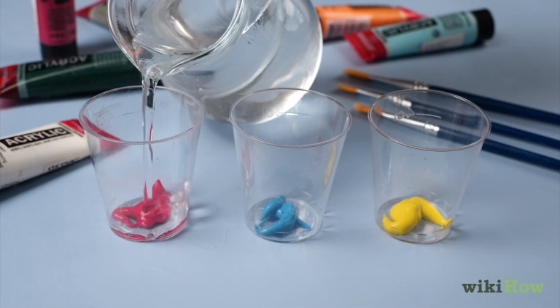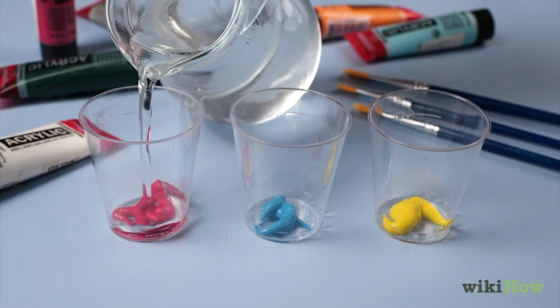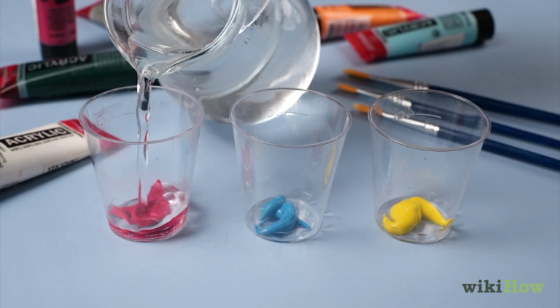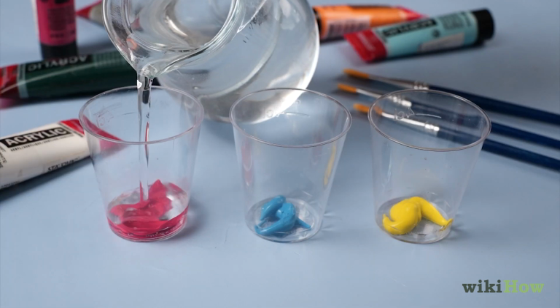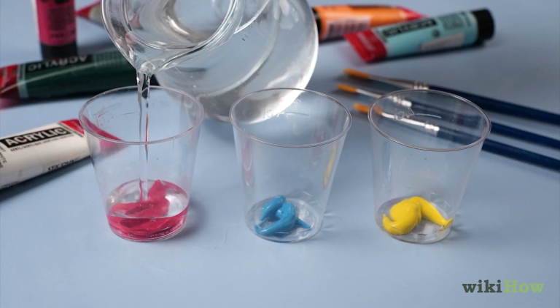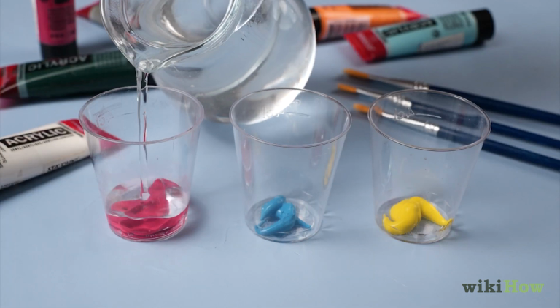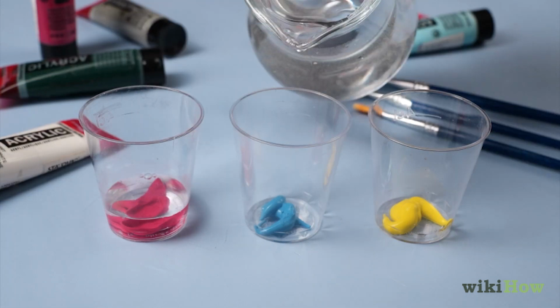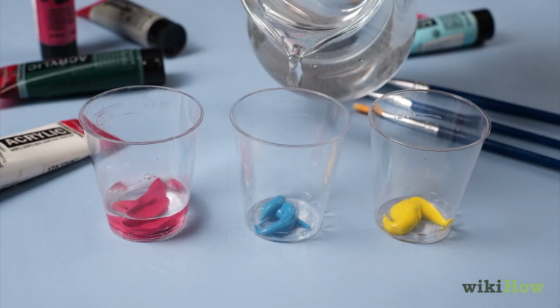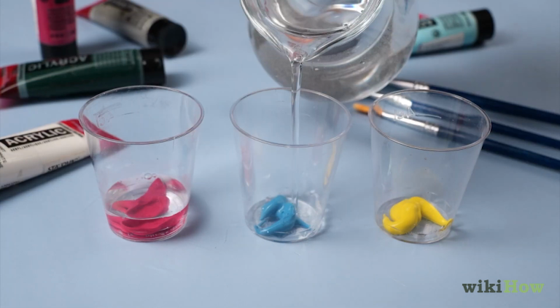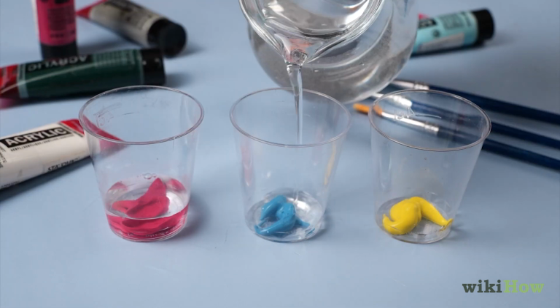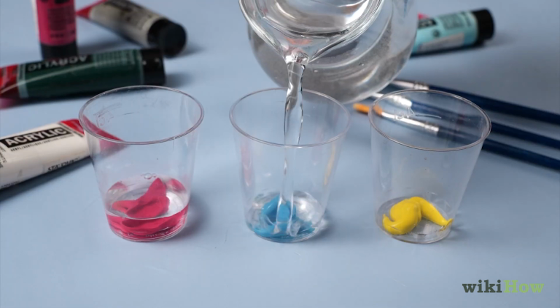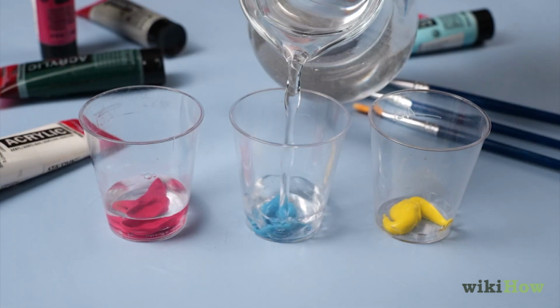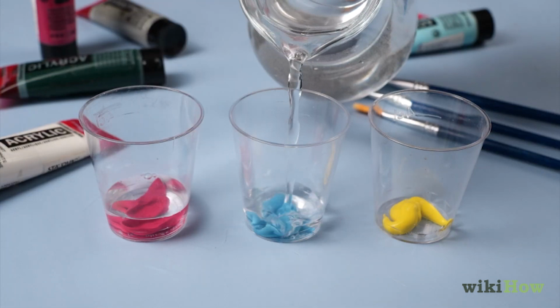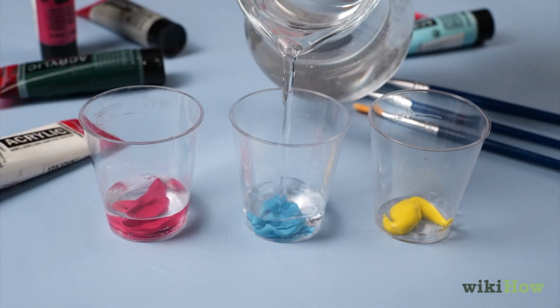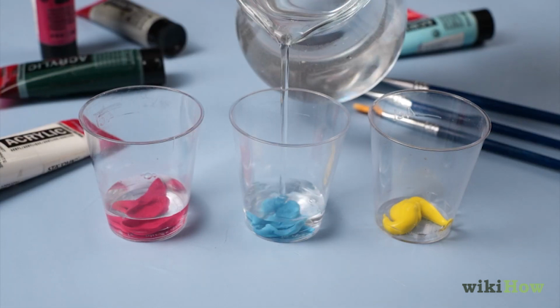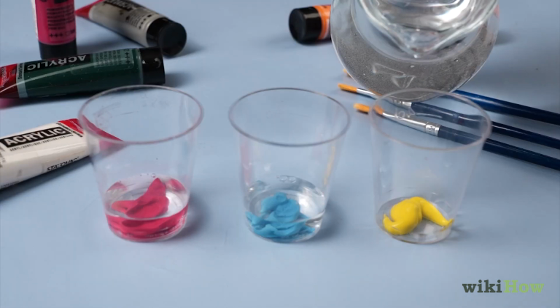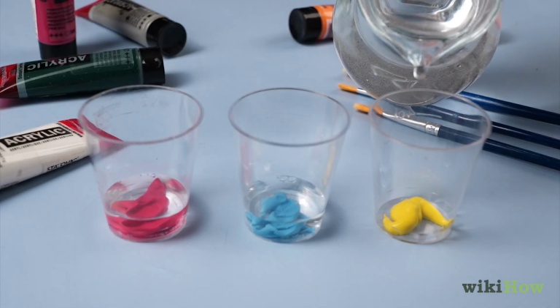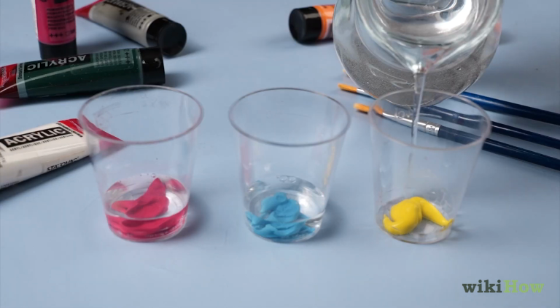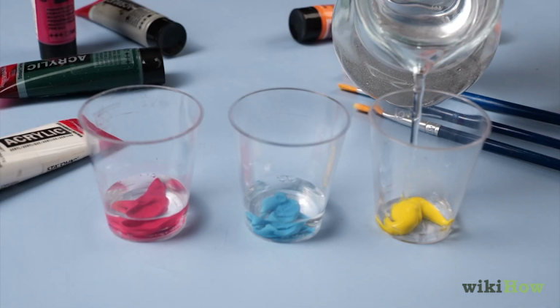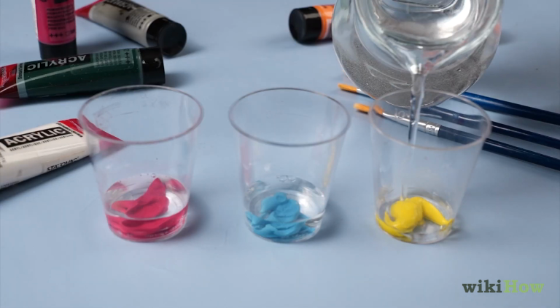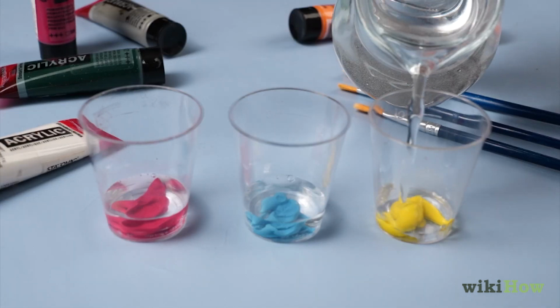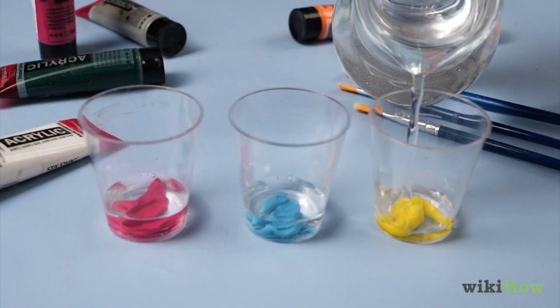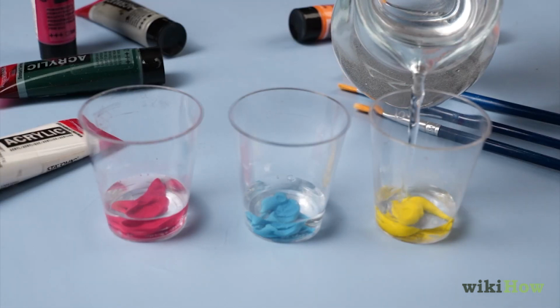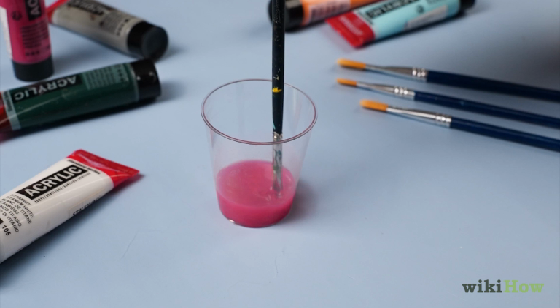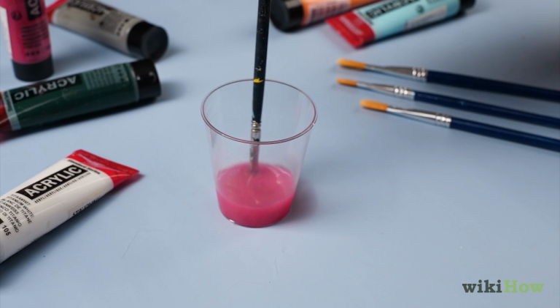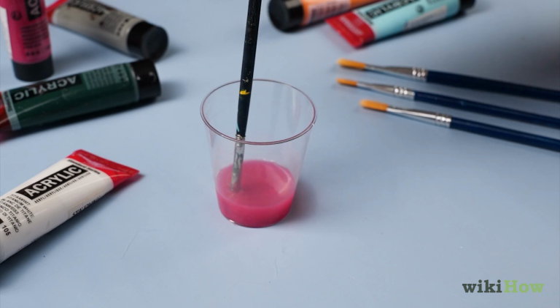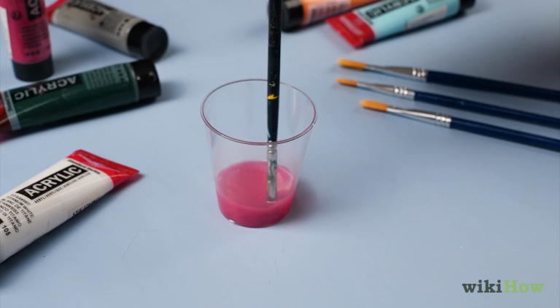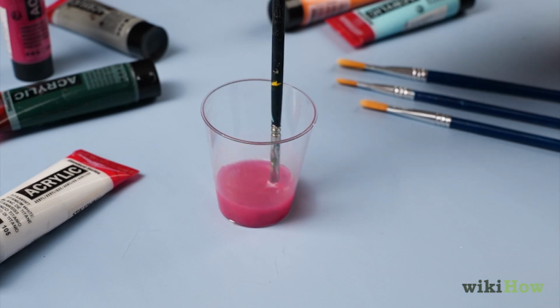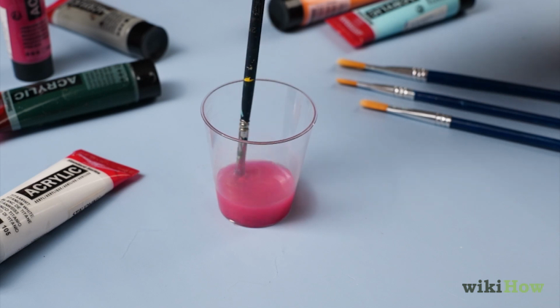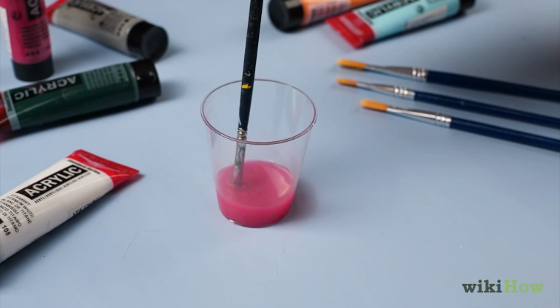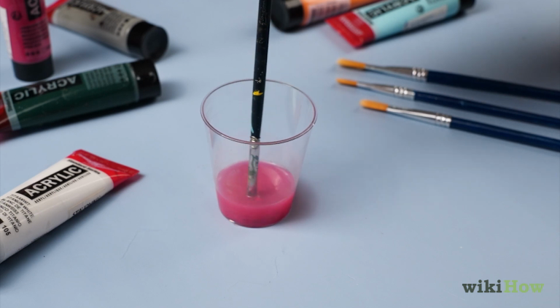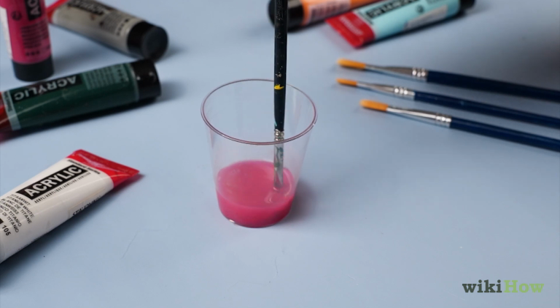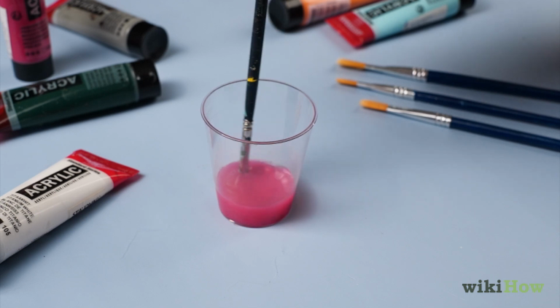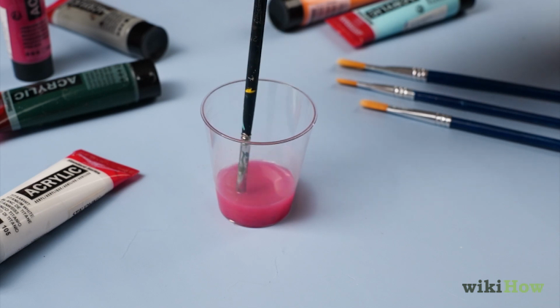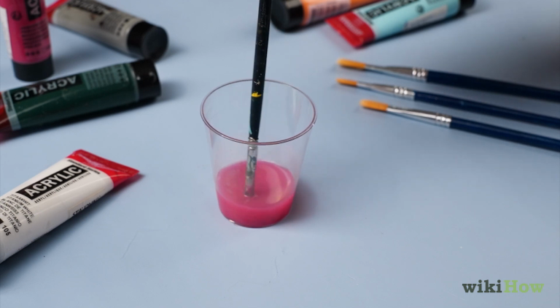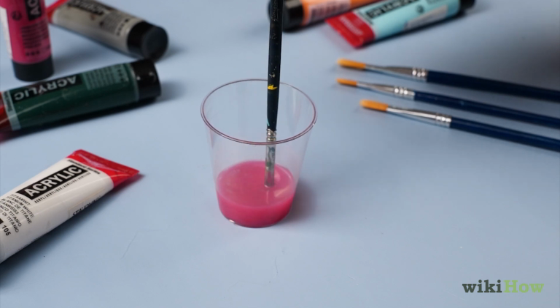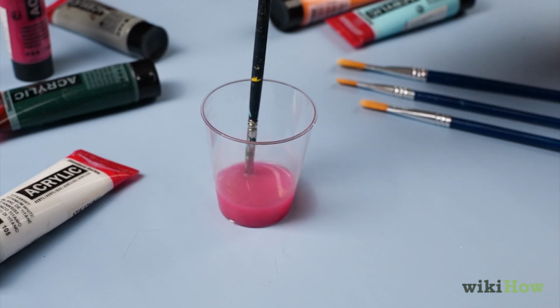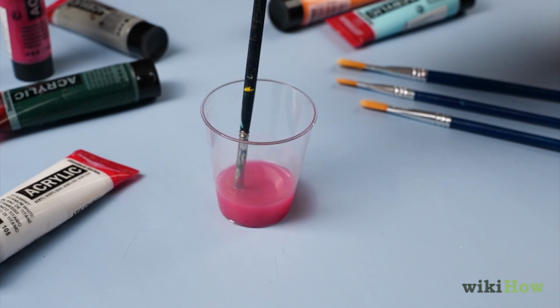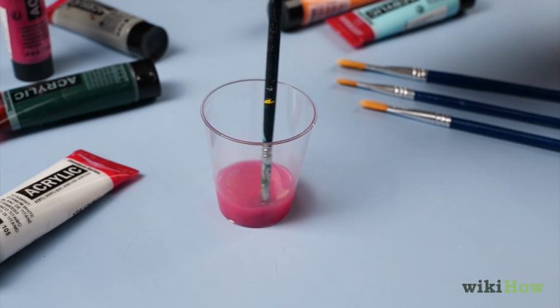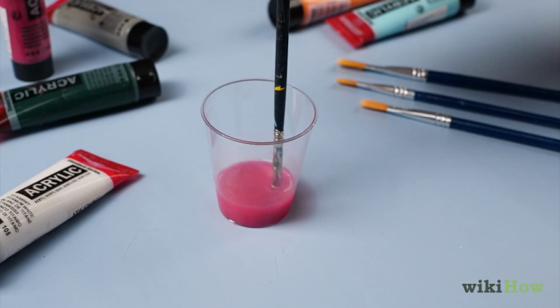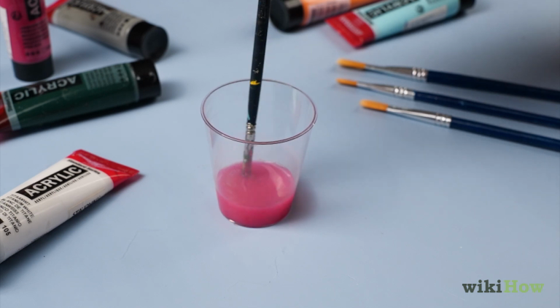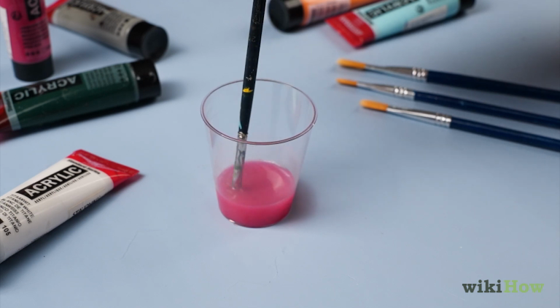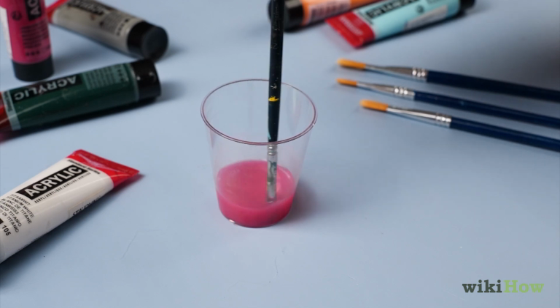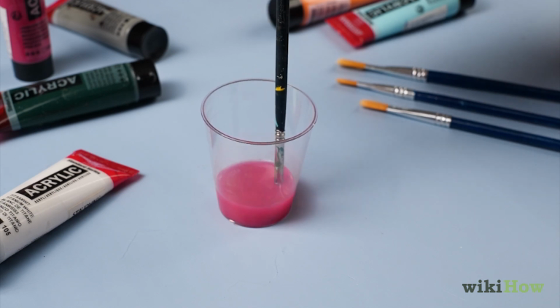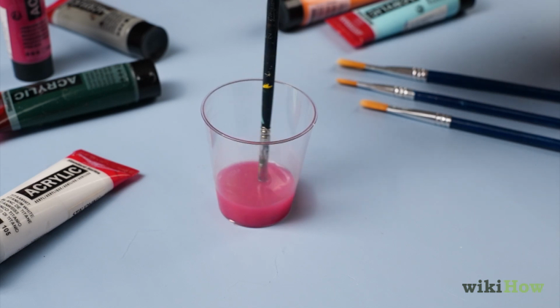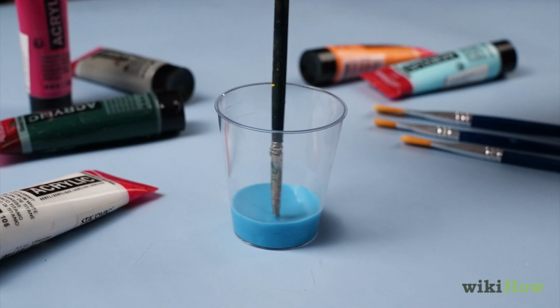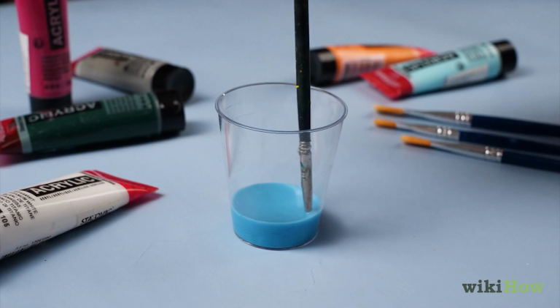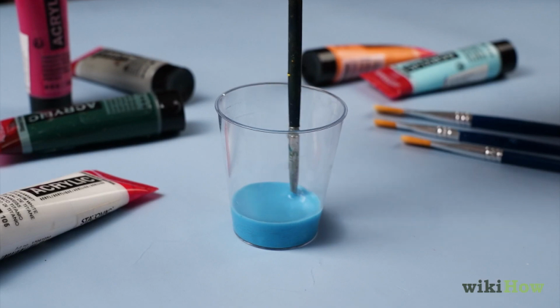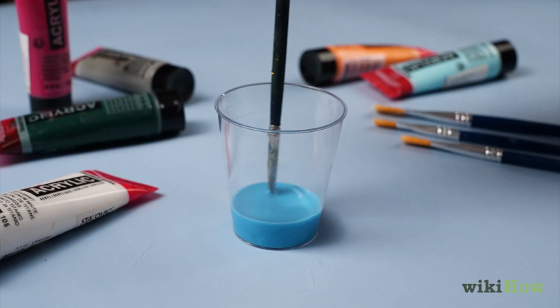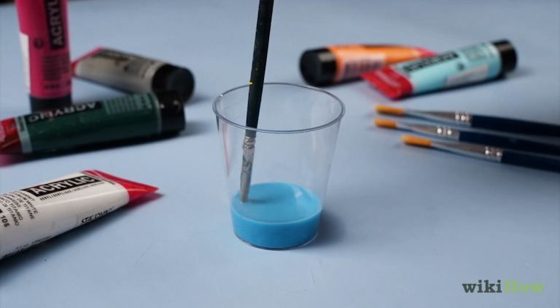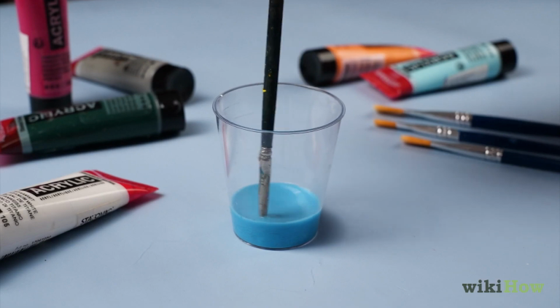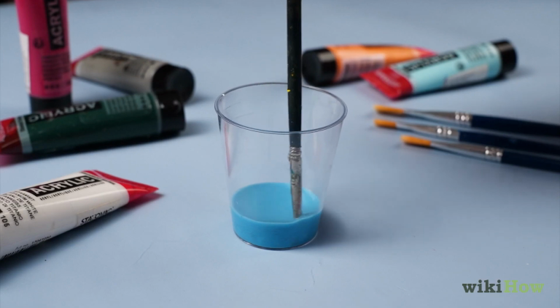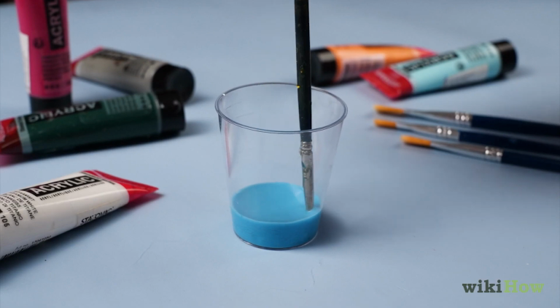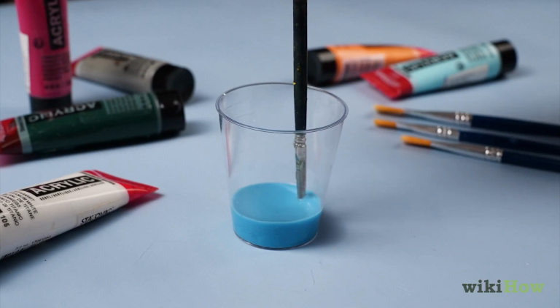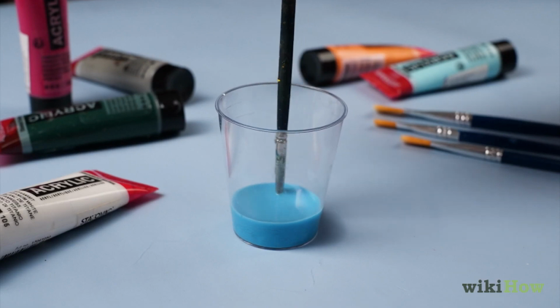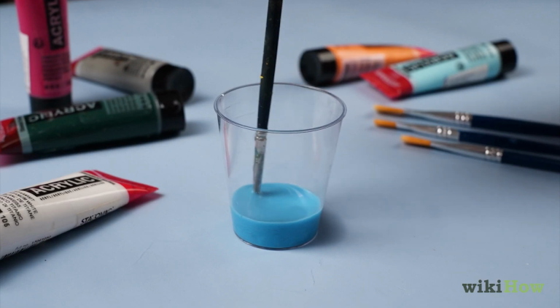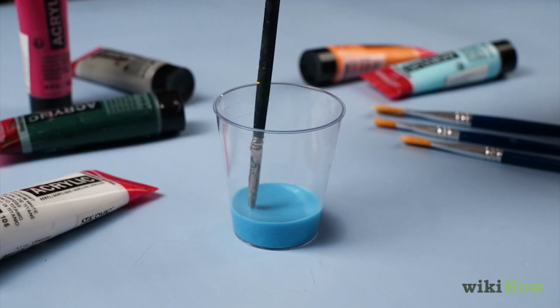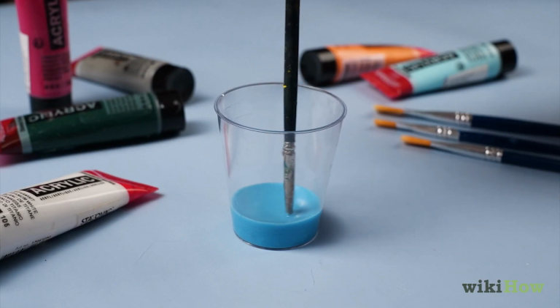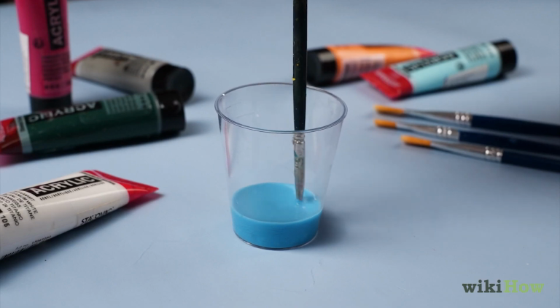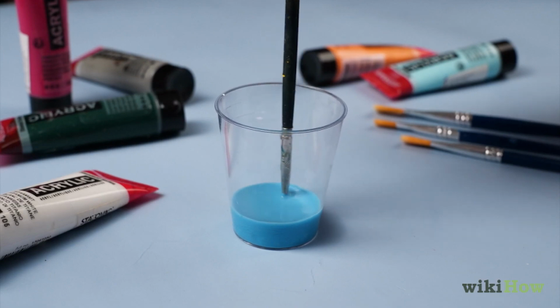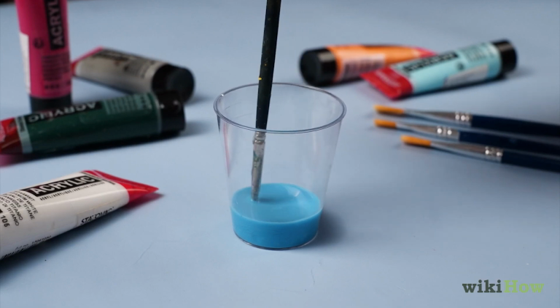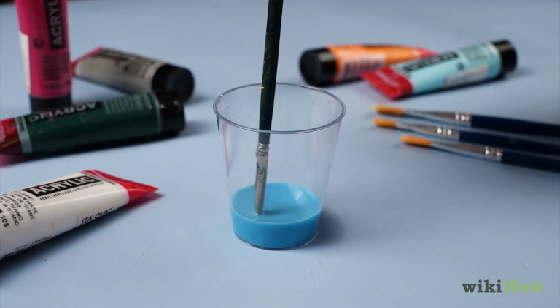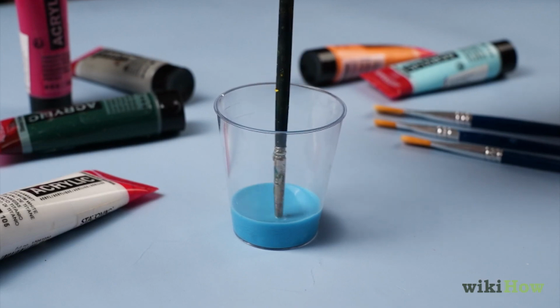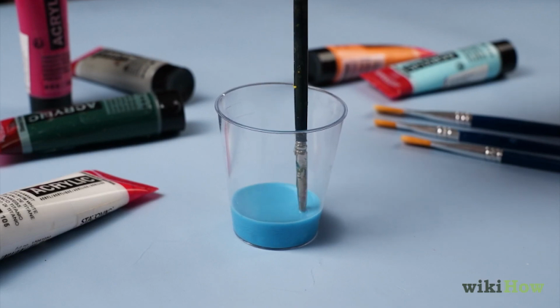Then, add a small amount of water to each of the cups and mix it in until the paint is as runny as you like it.